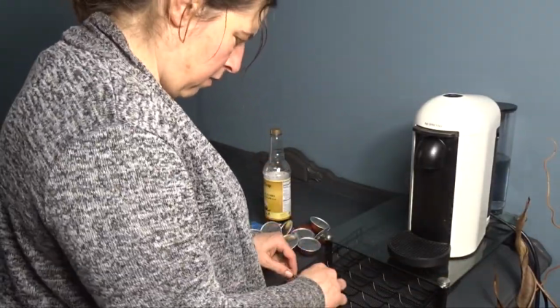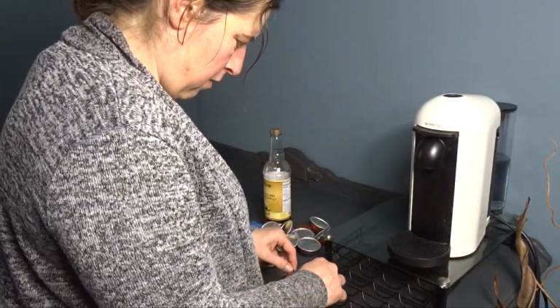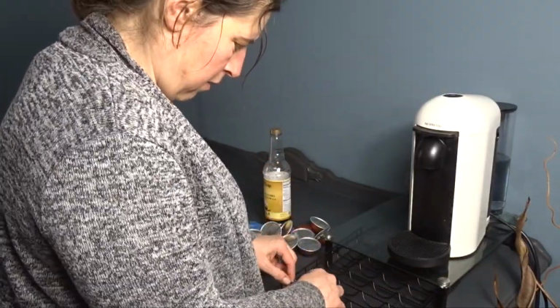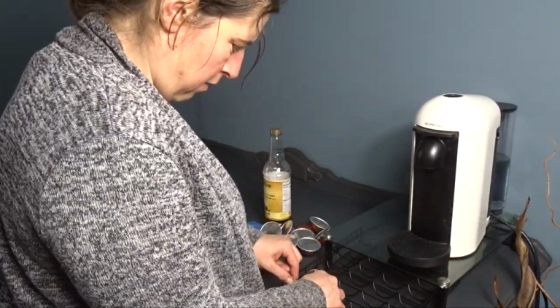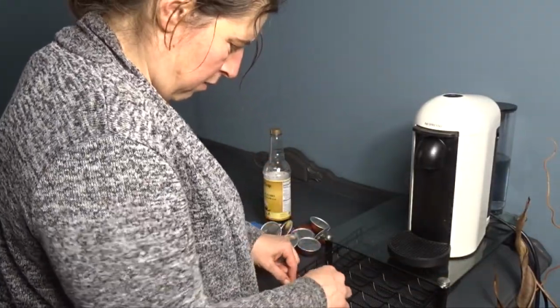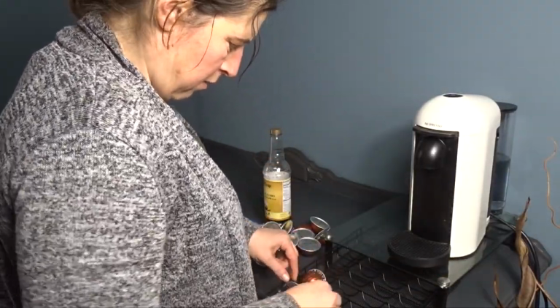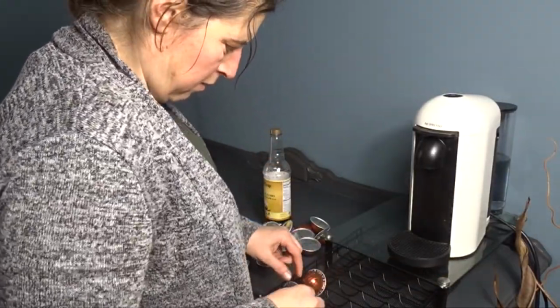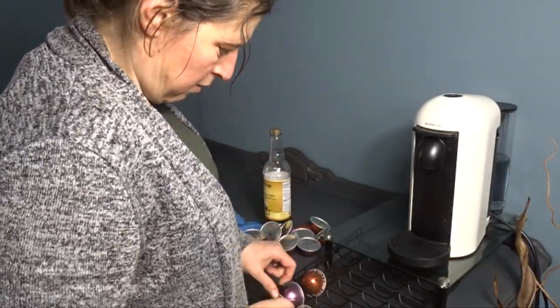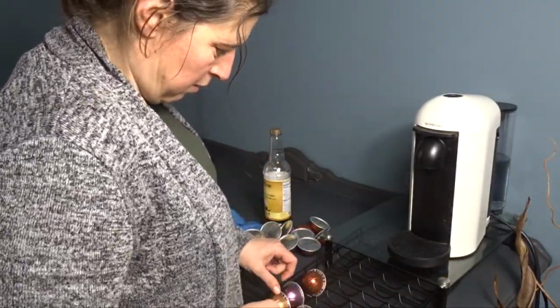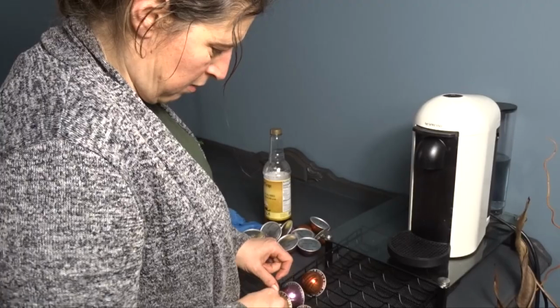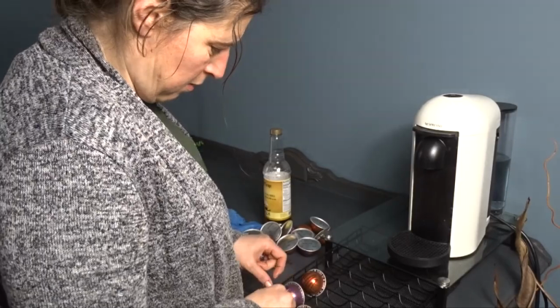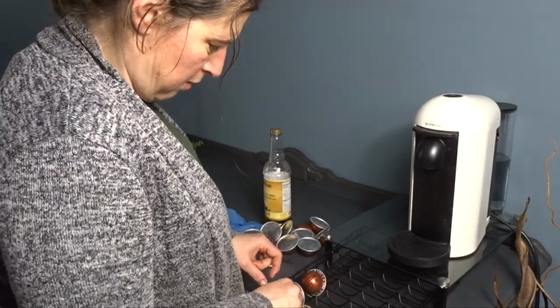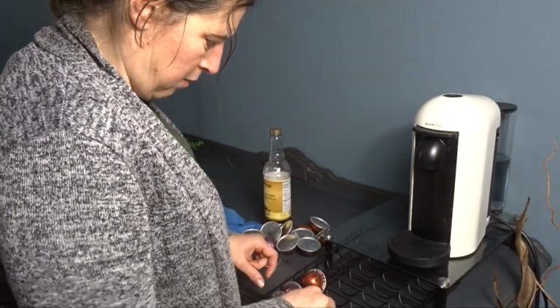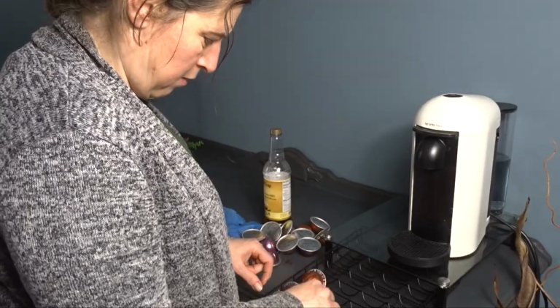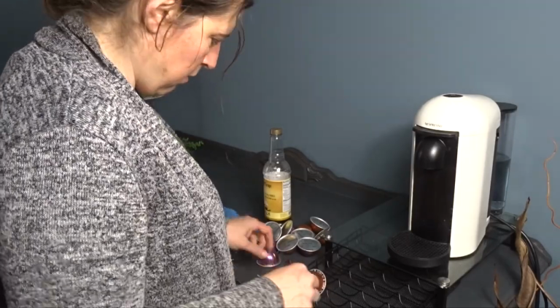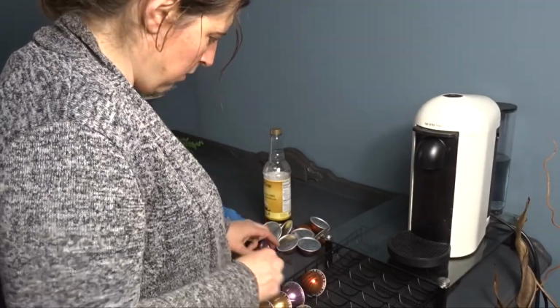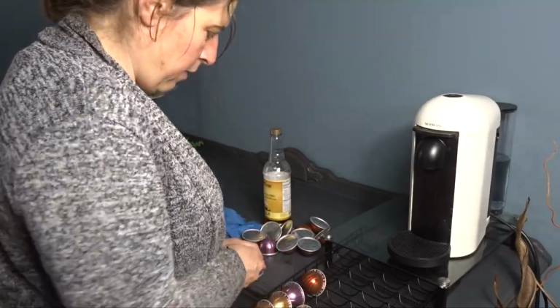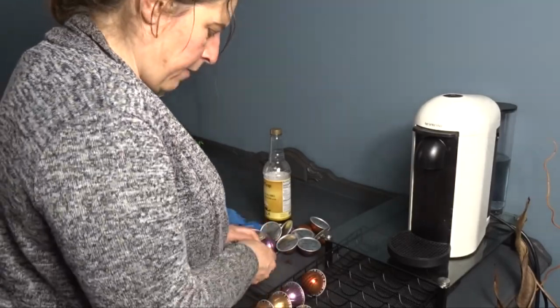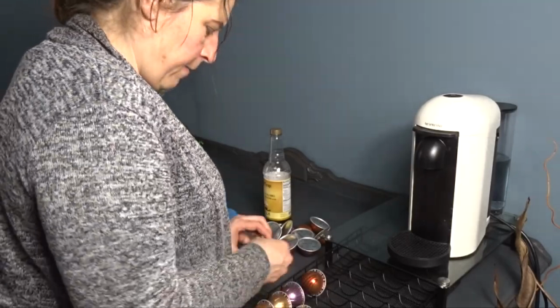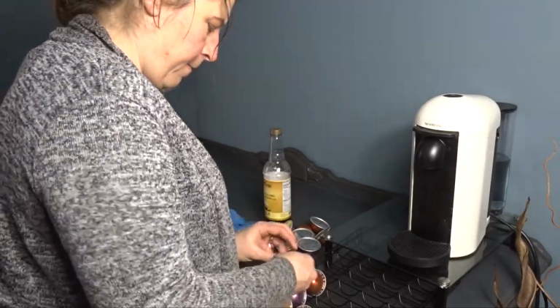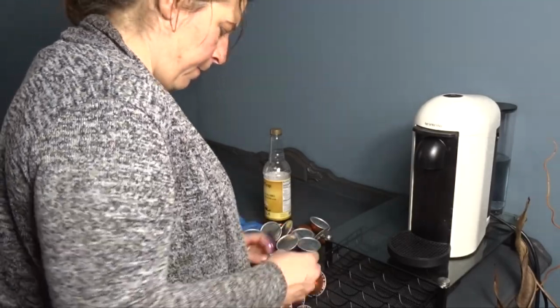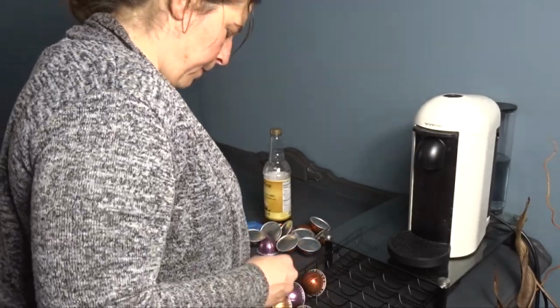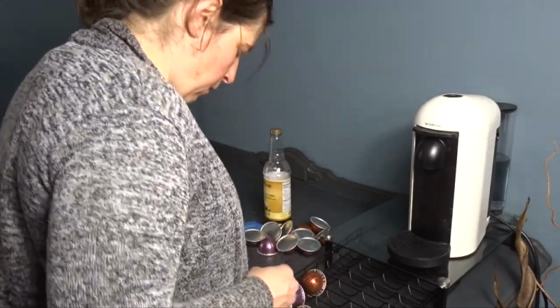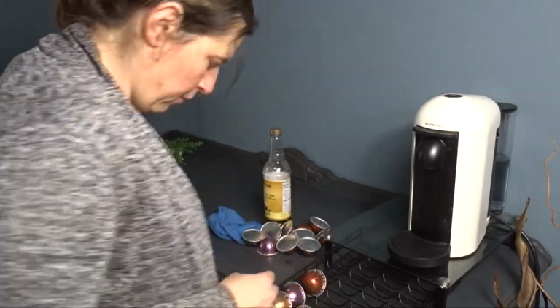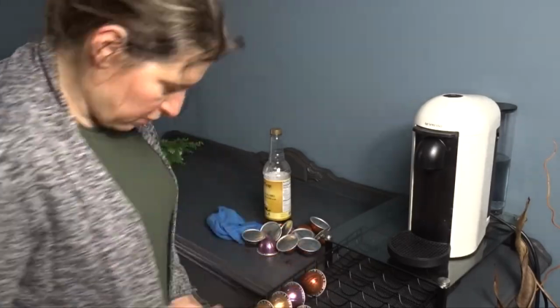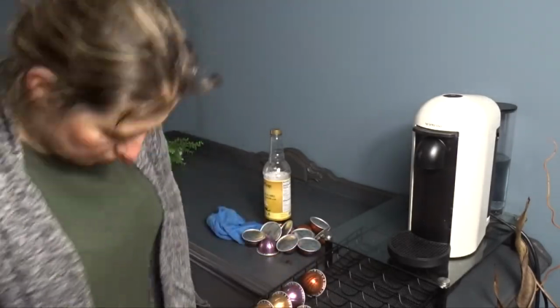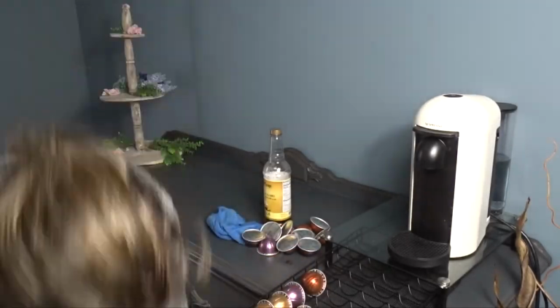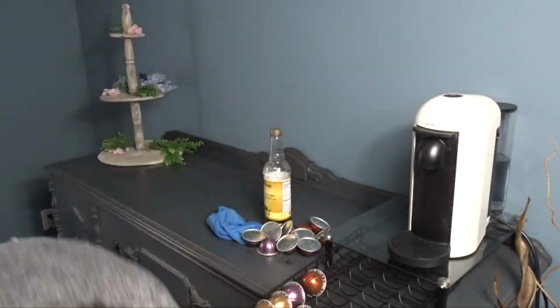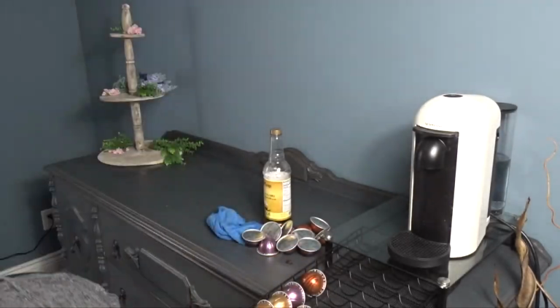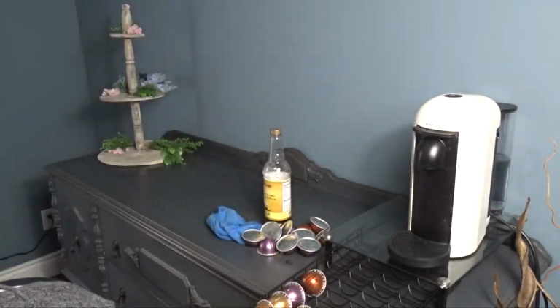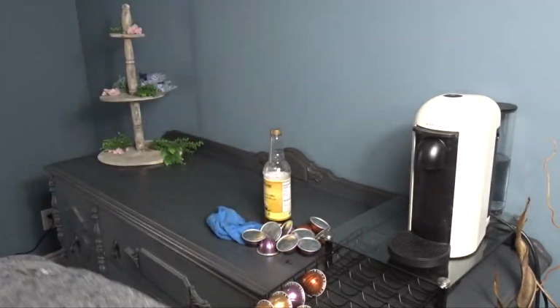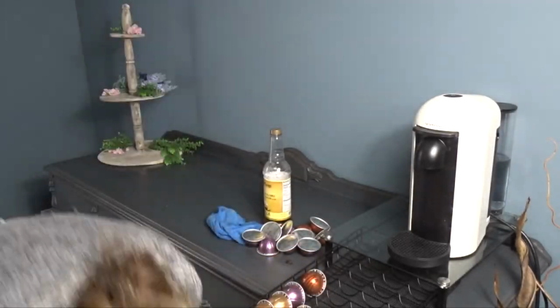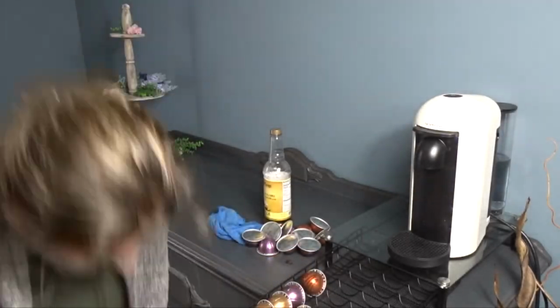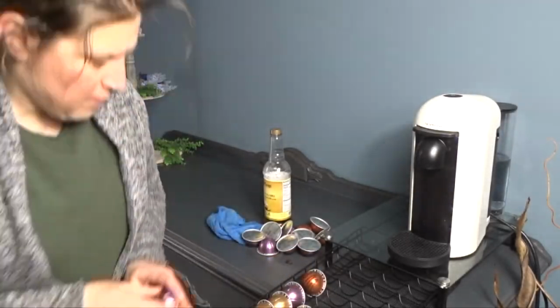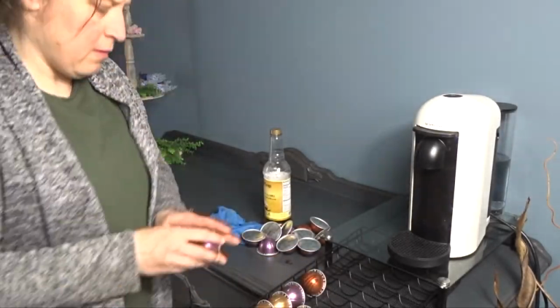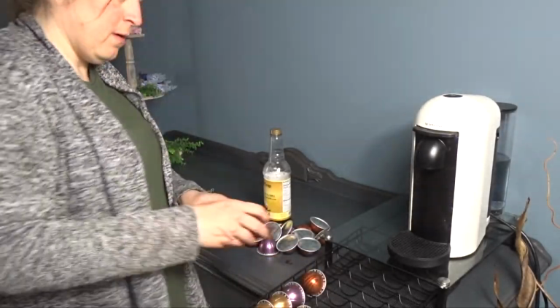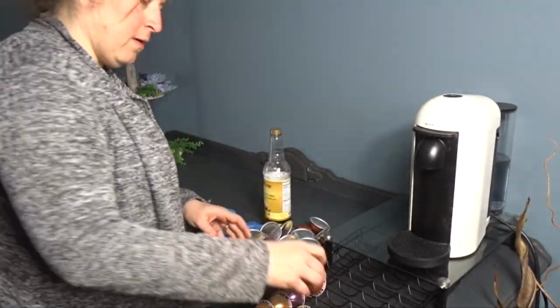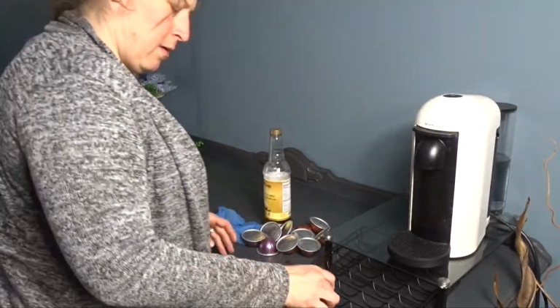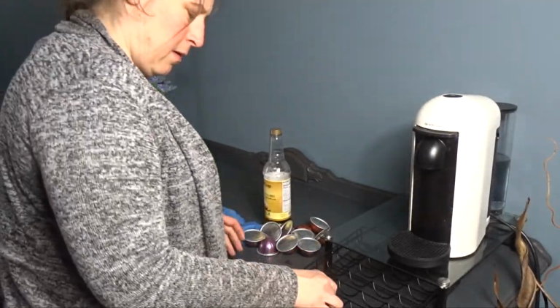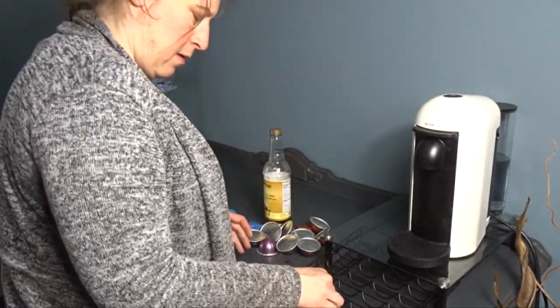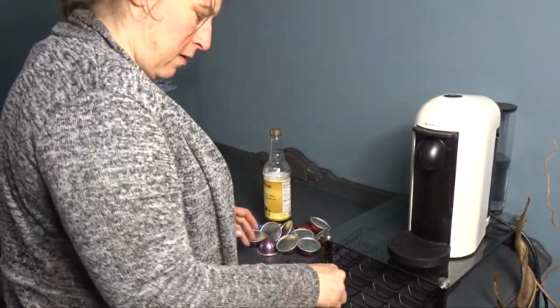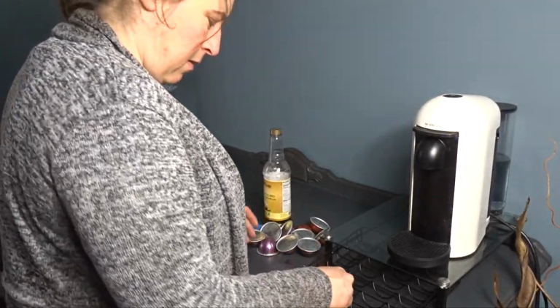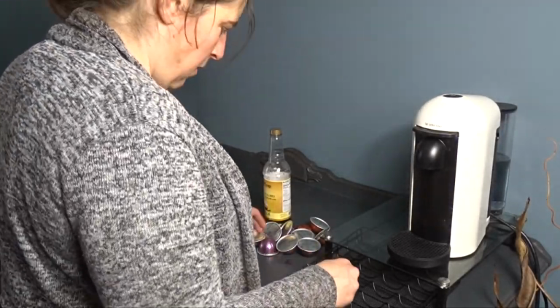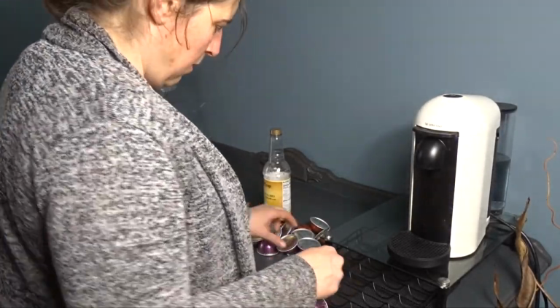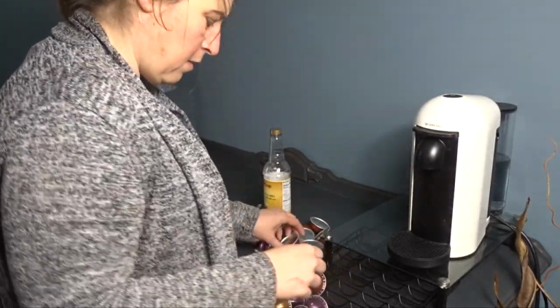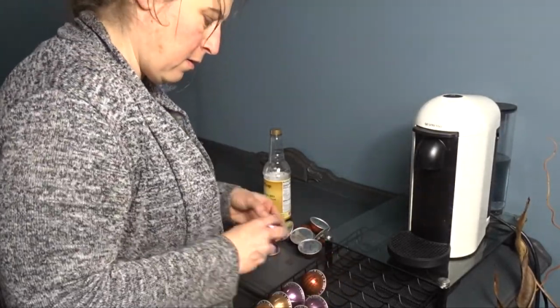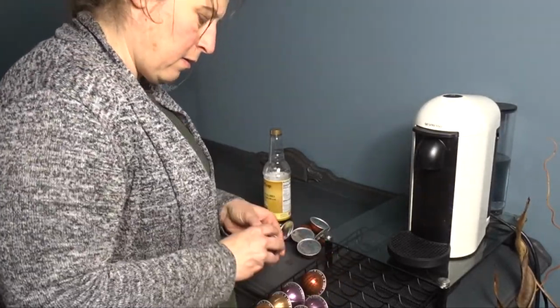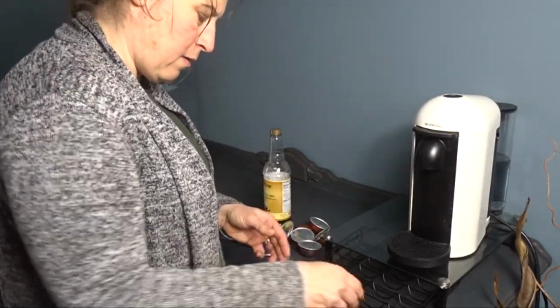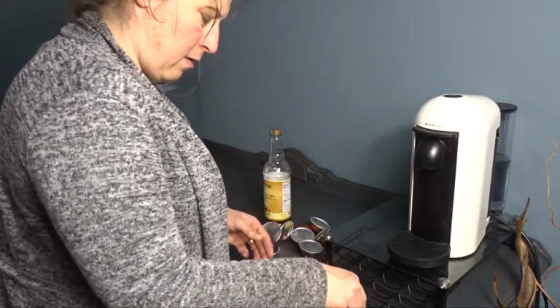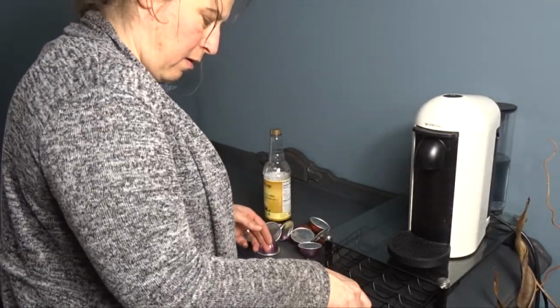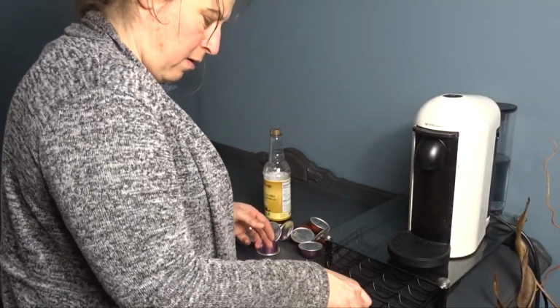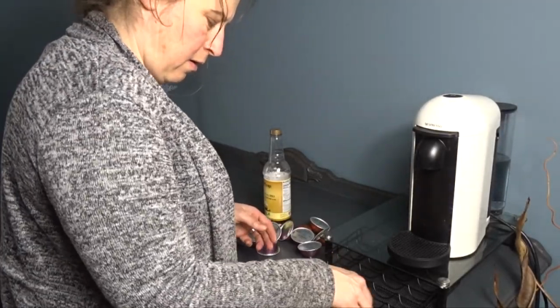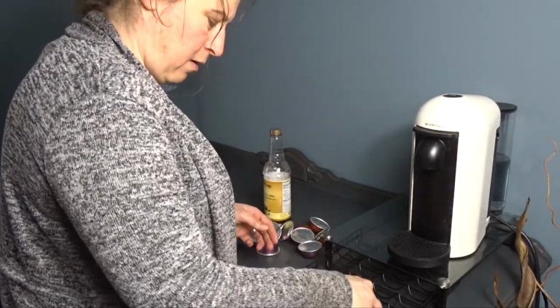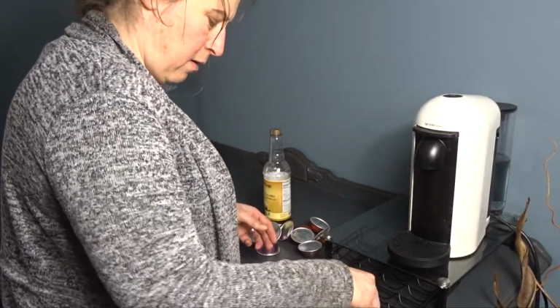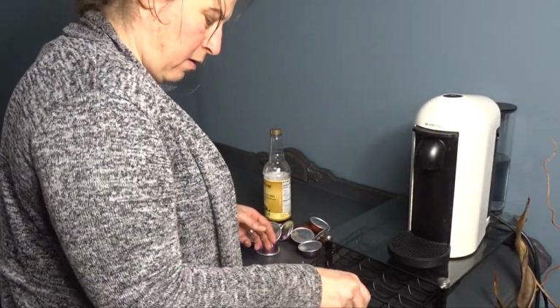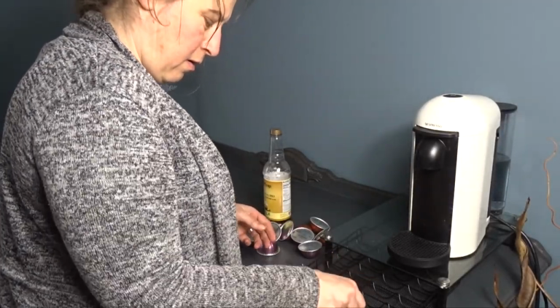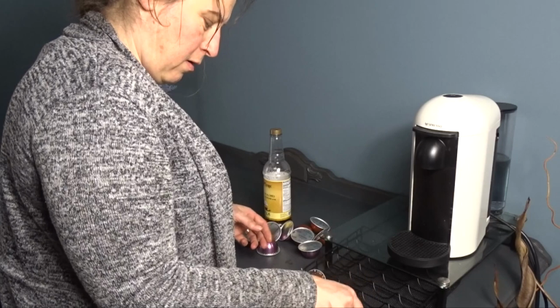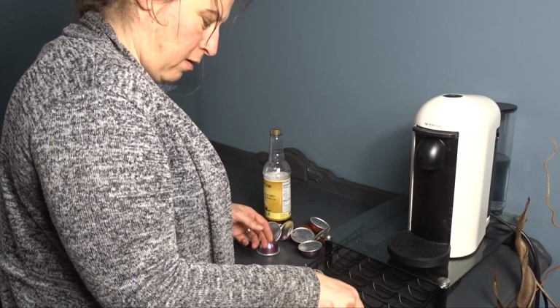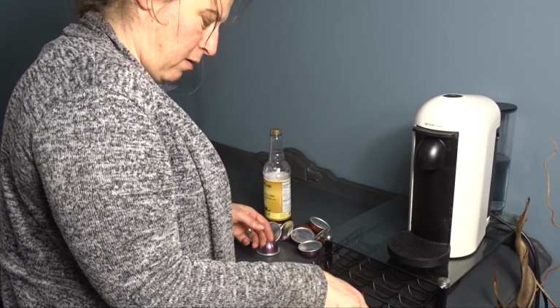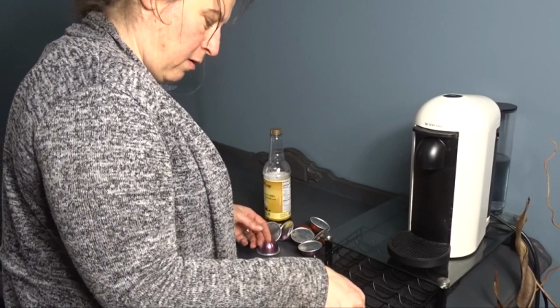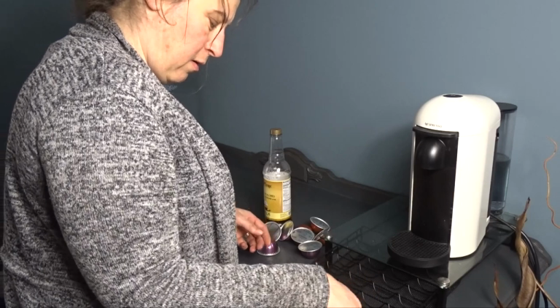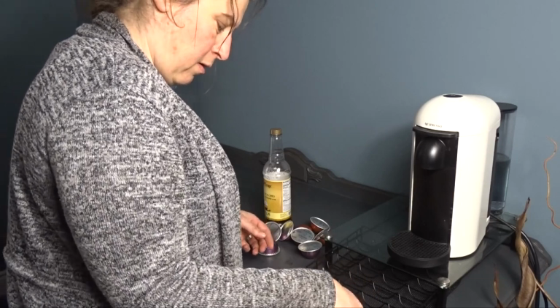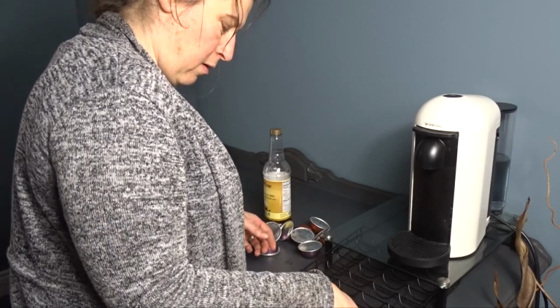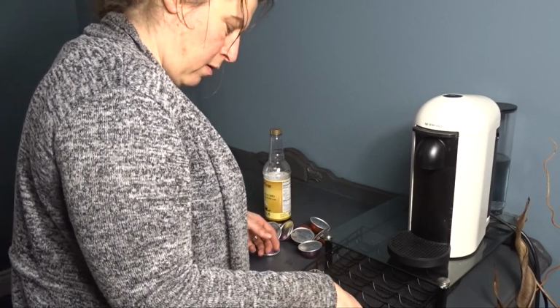My name is Sonia and this is my home channel where you will find tons of cleaning and decorating inspiration.